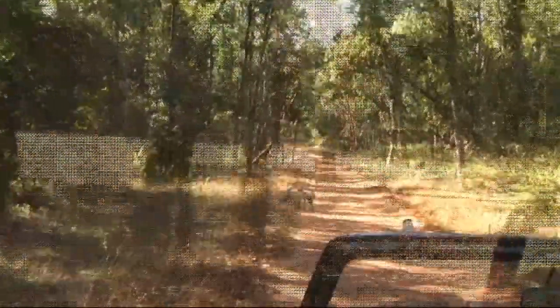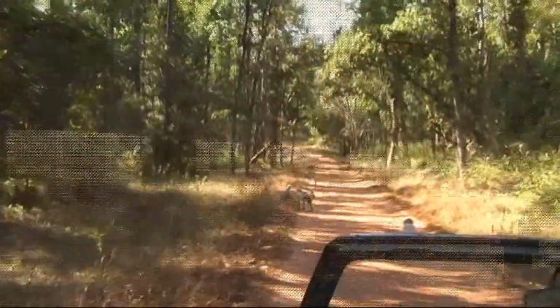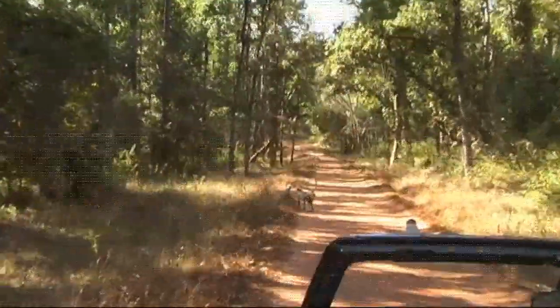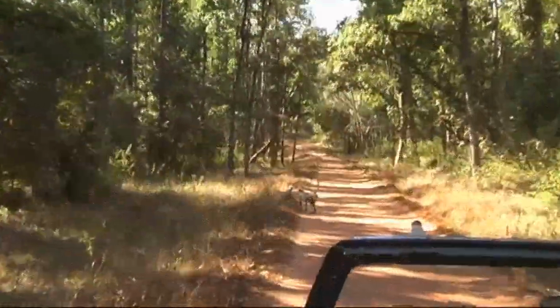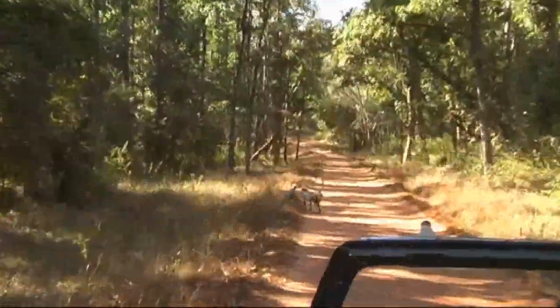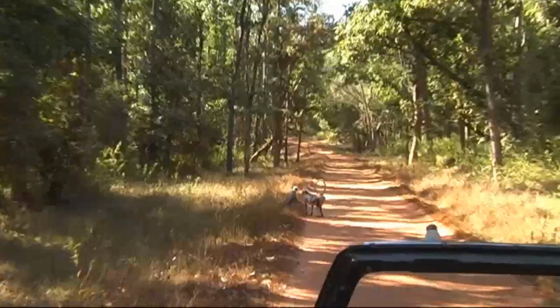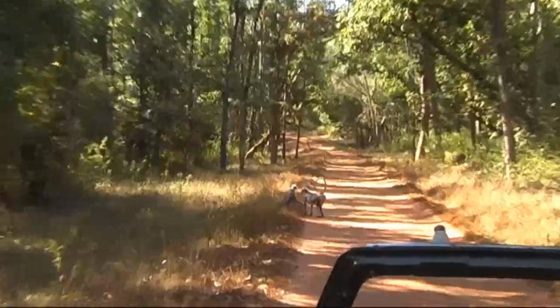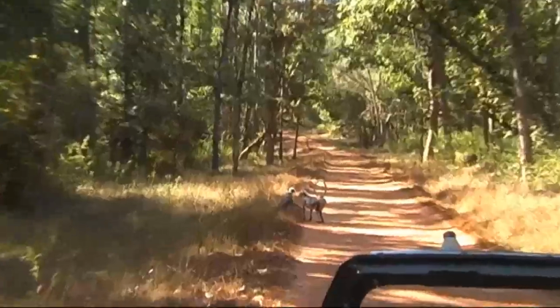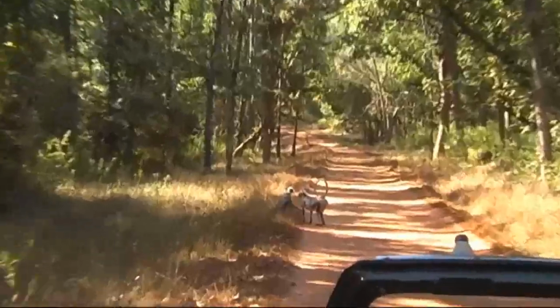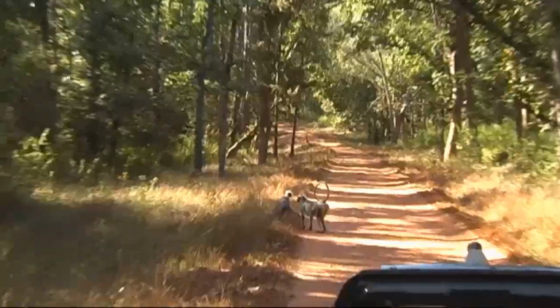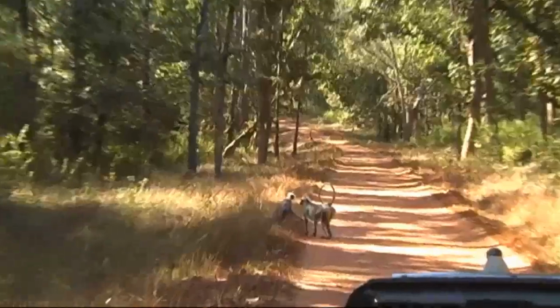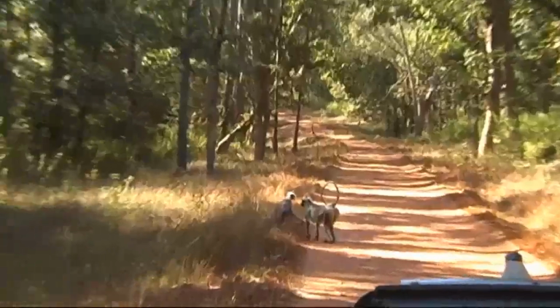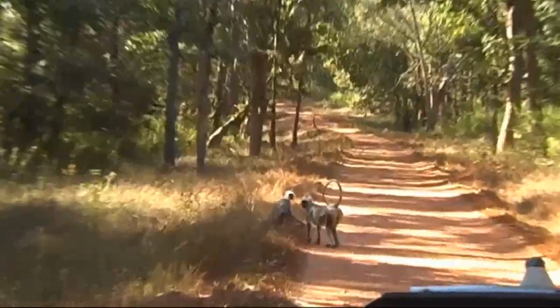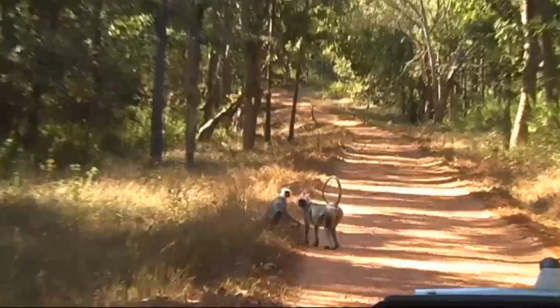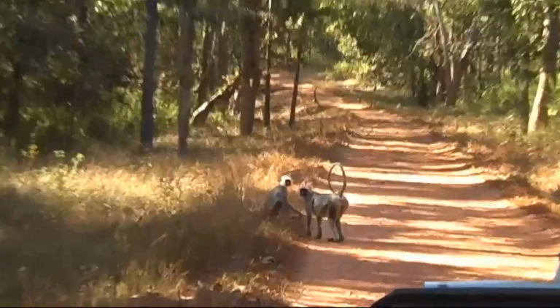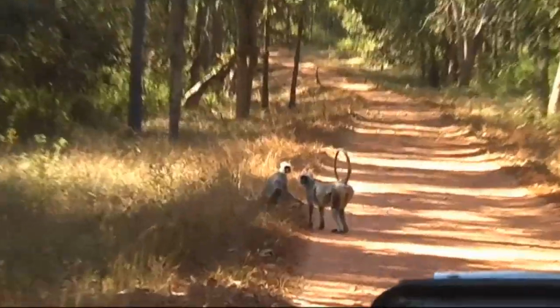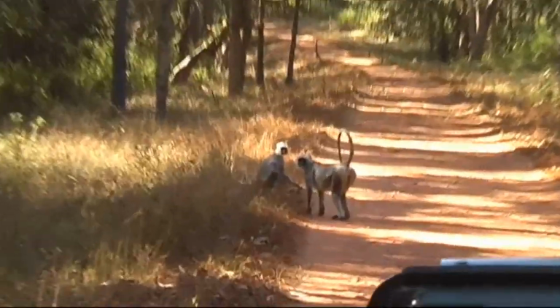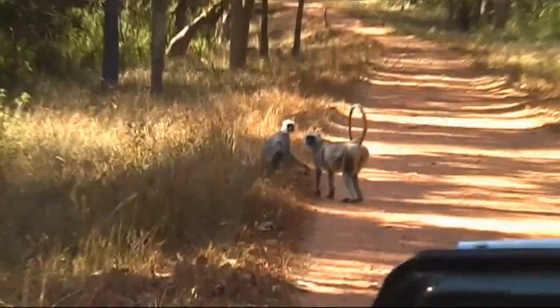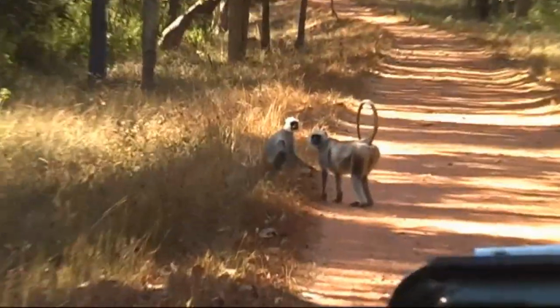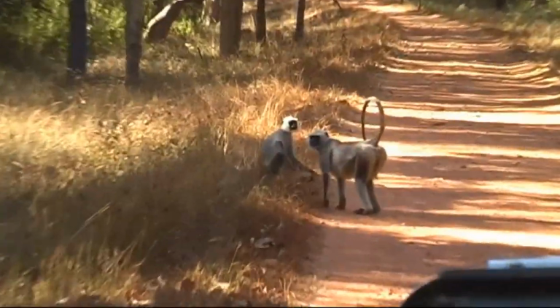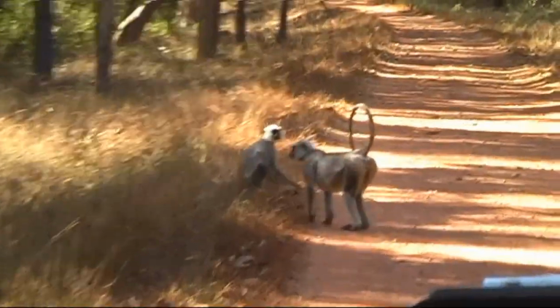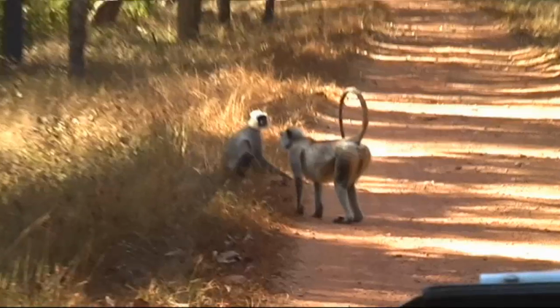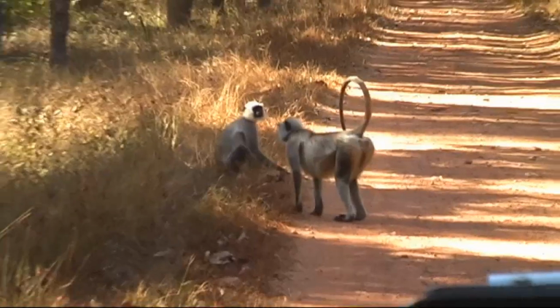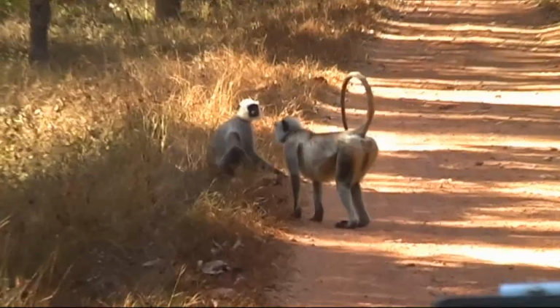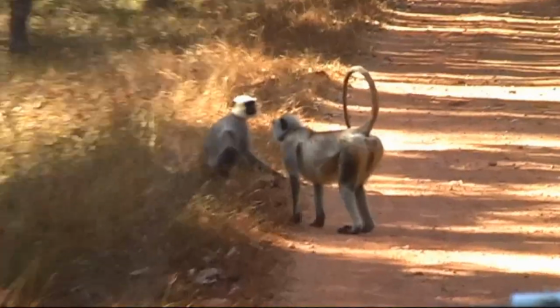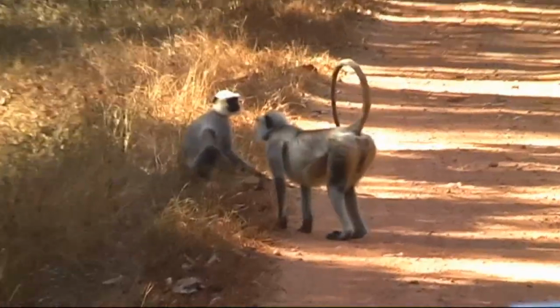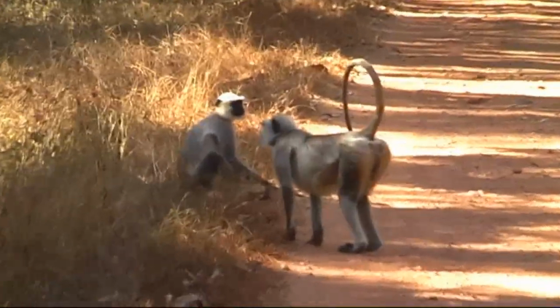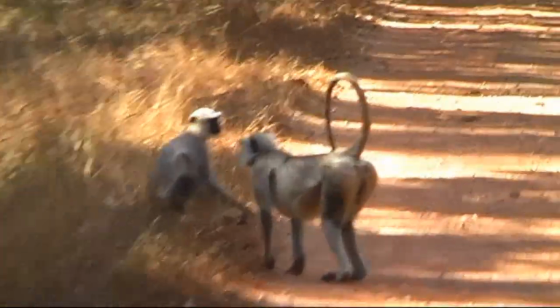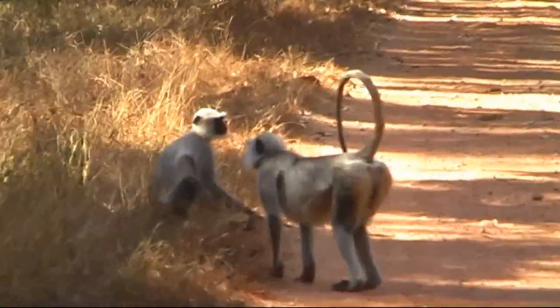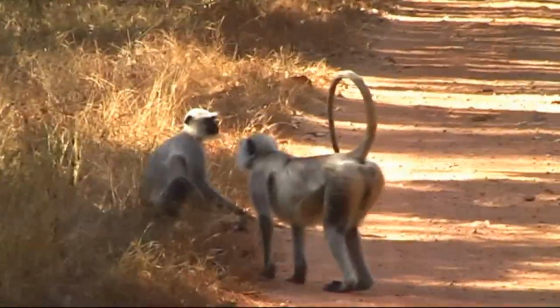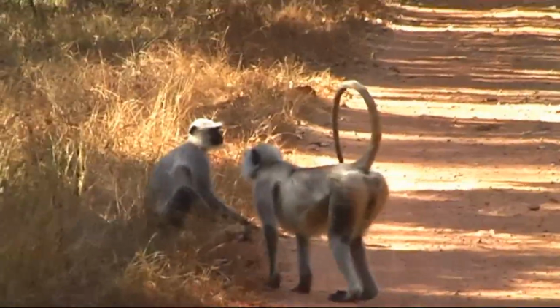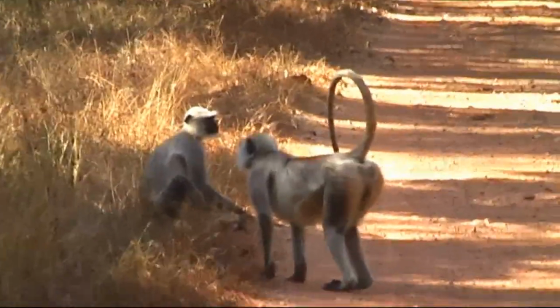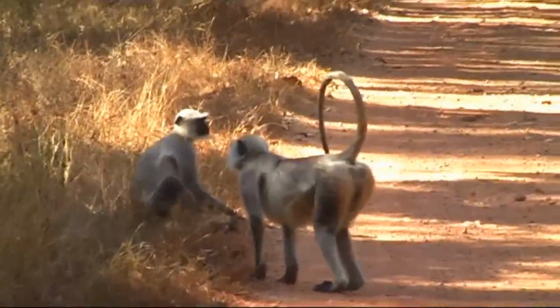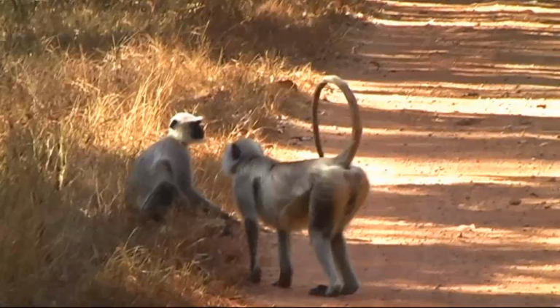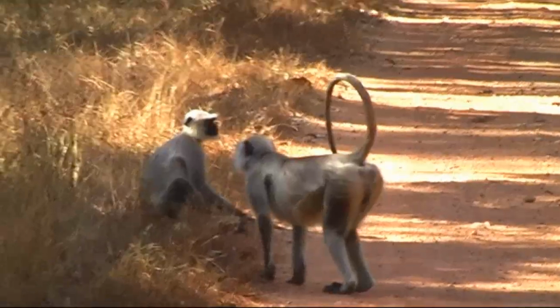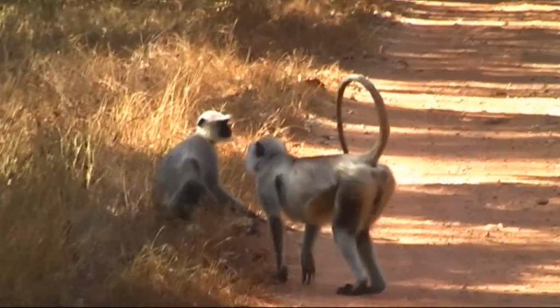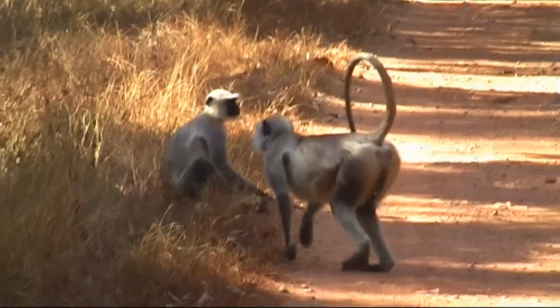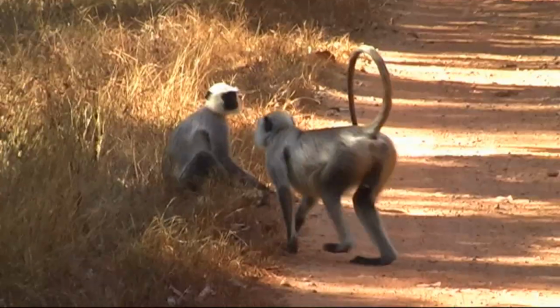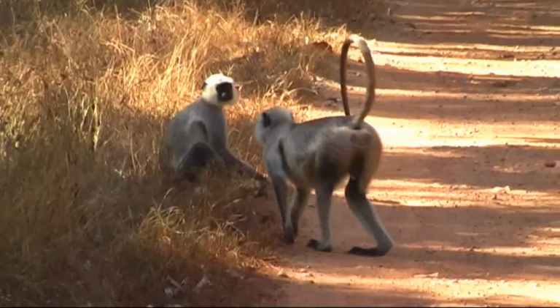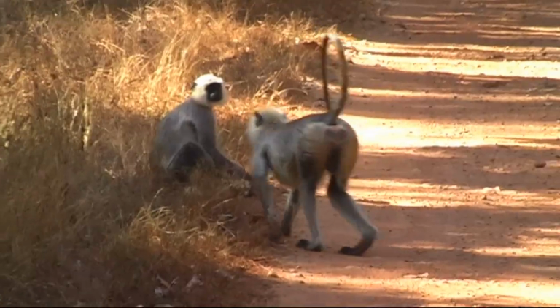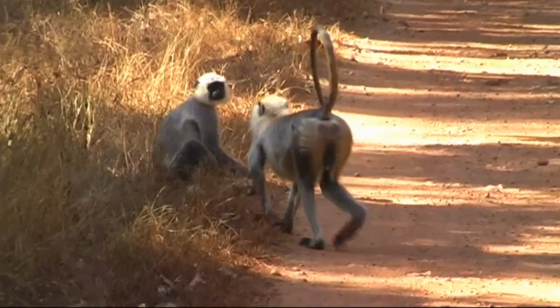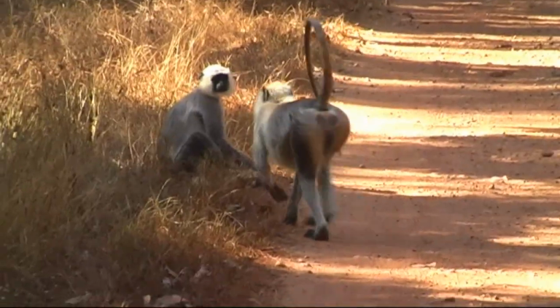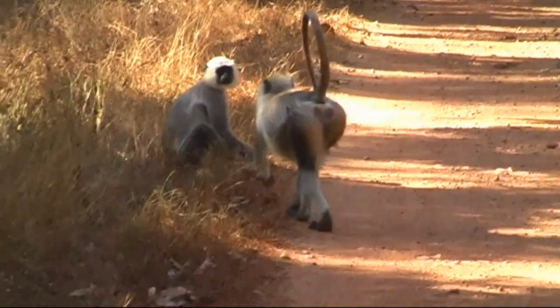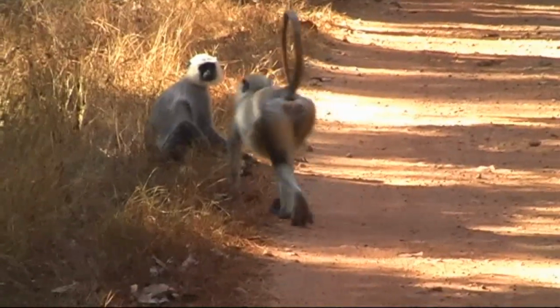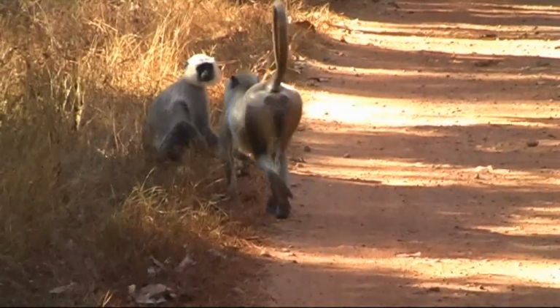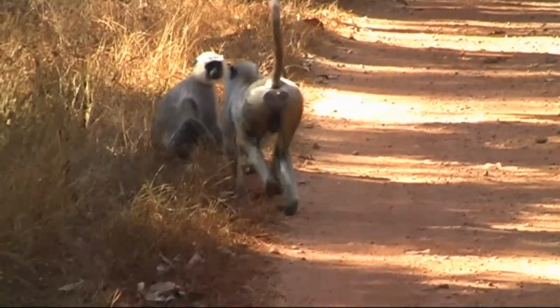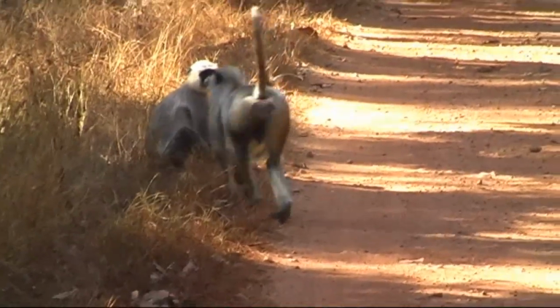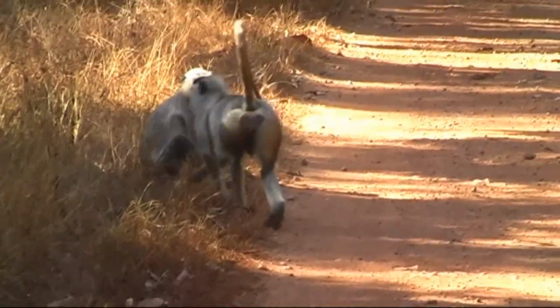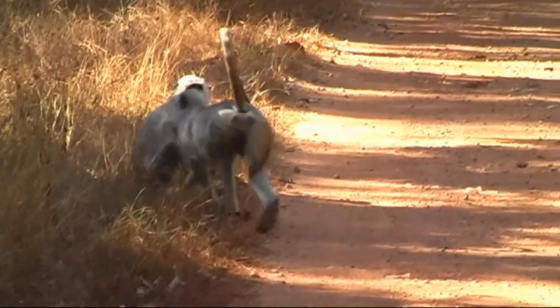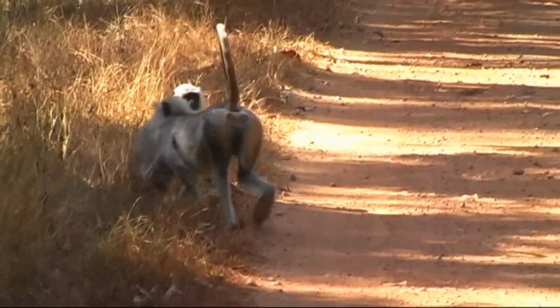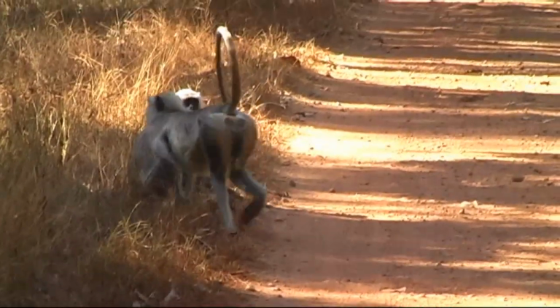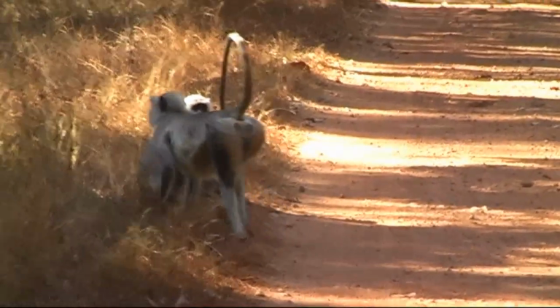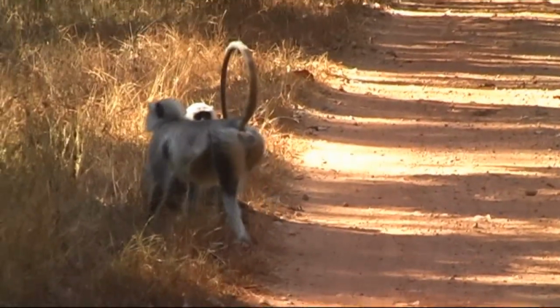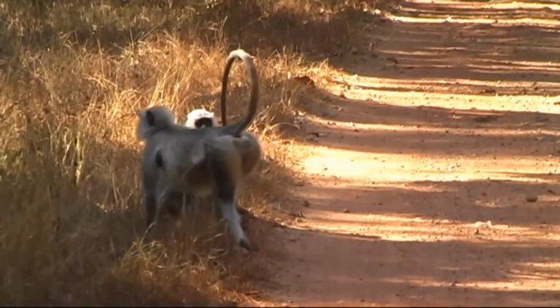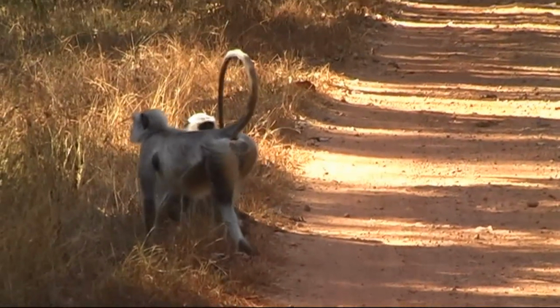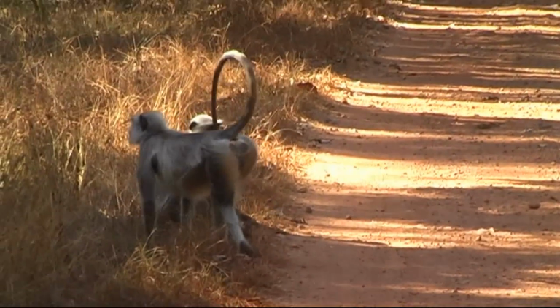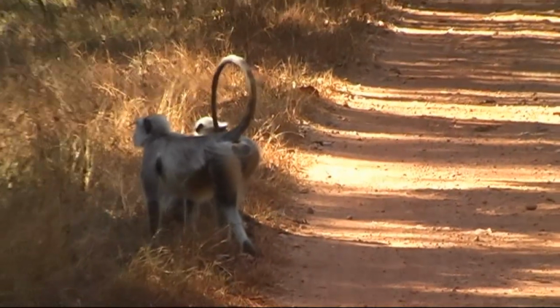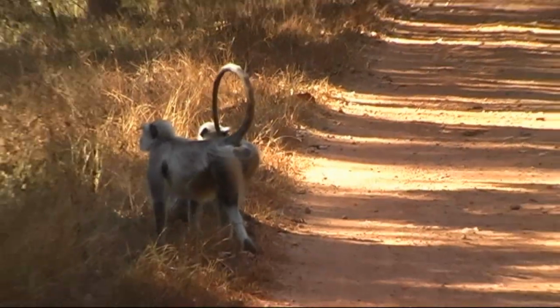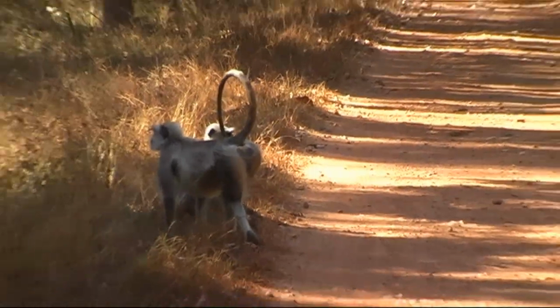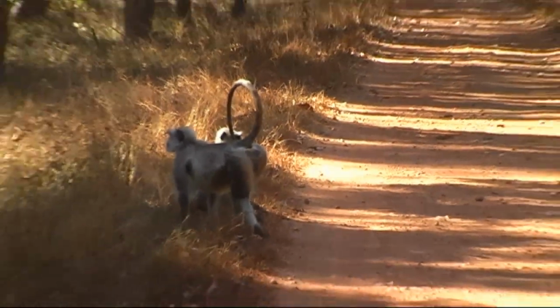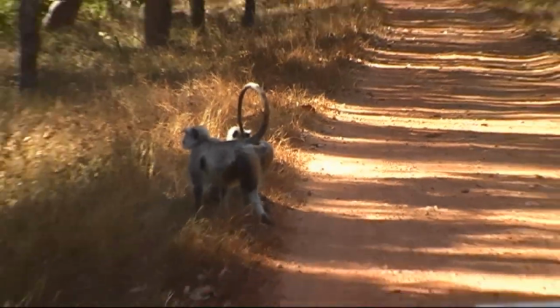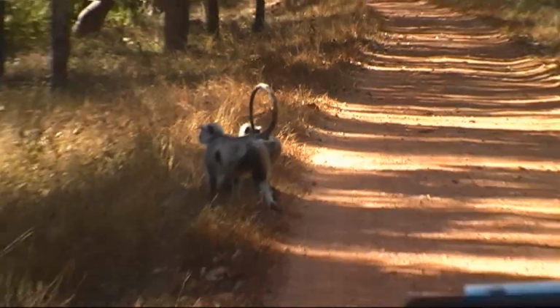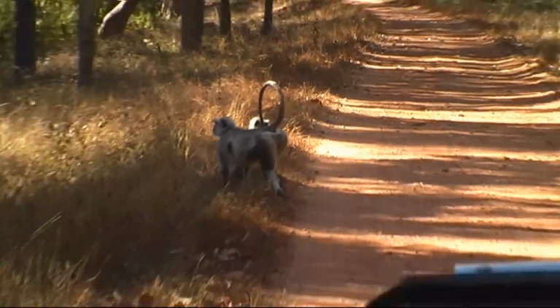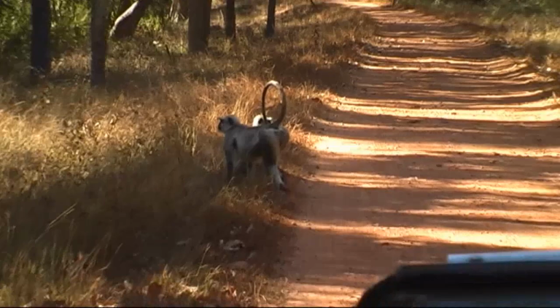The predator will come and they will give the warning call, and other monkeys also go up to the ground. I saw a leopard.